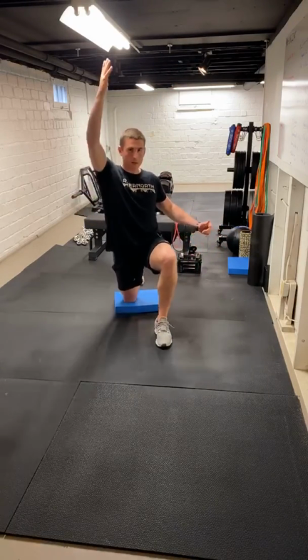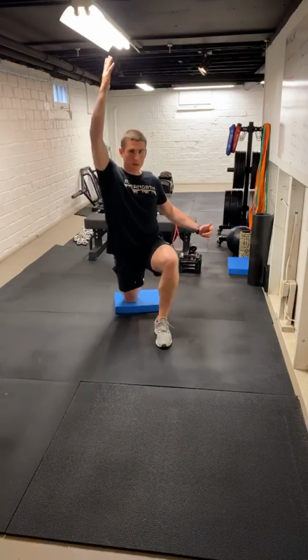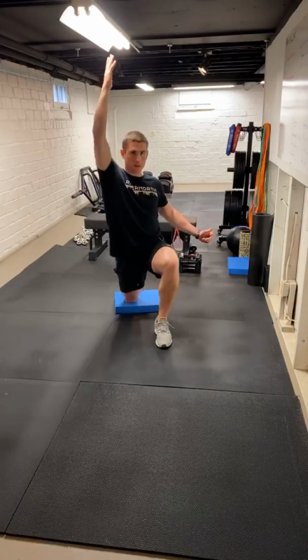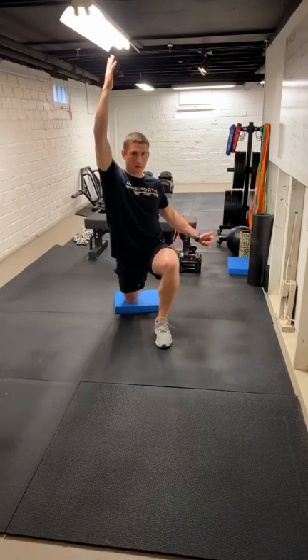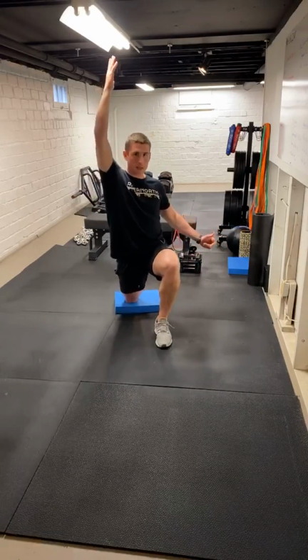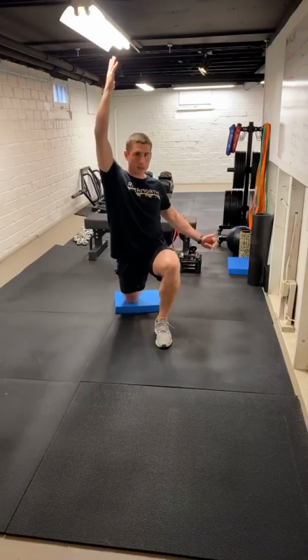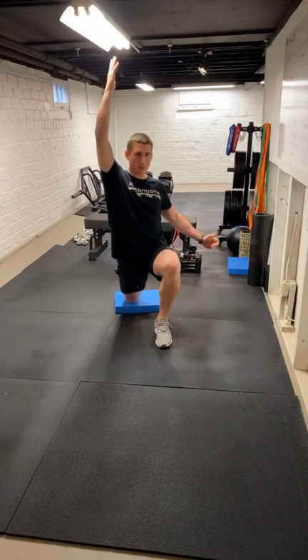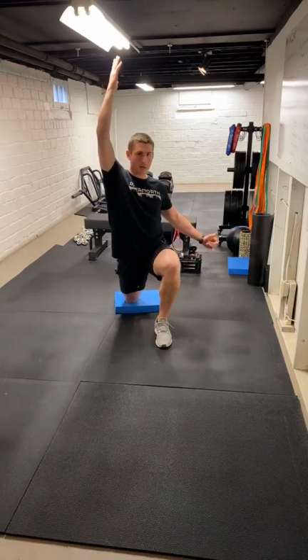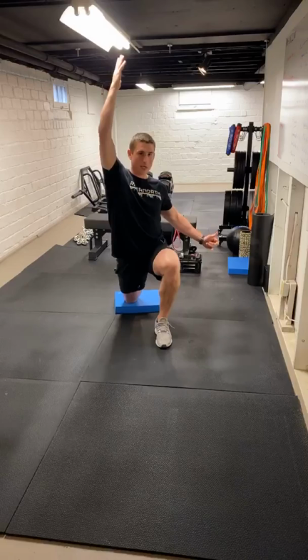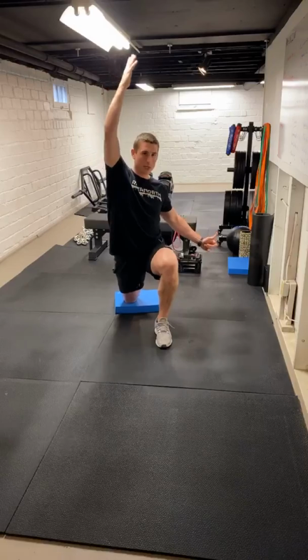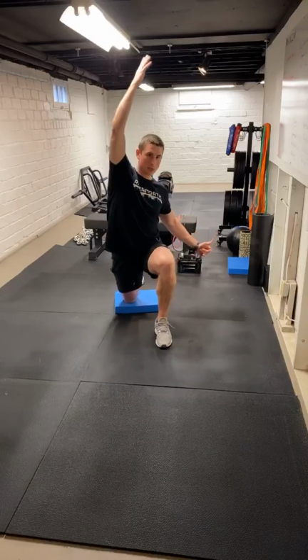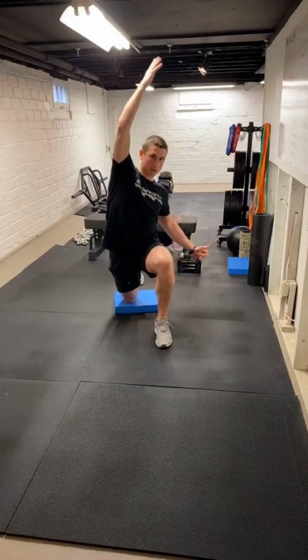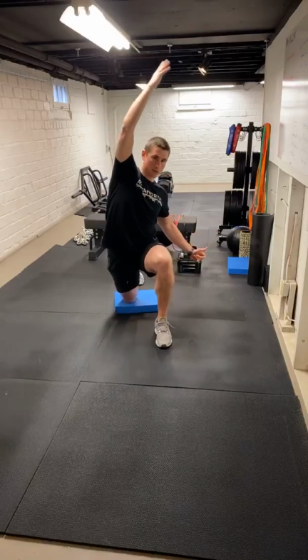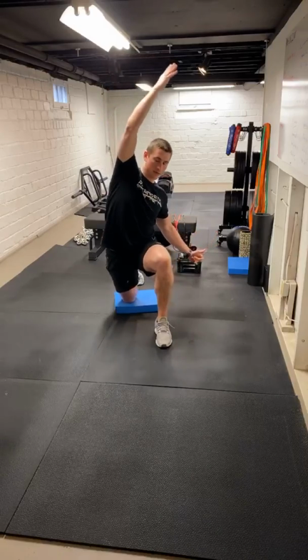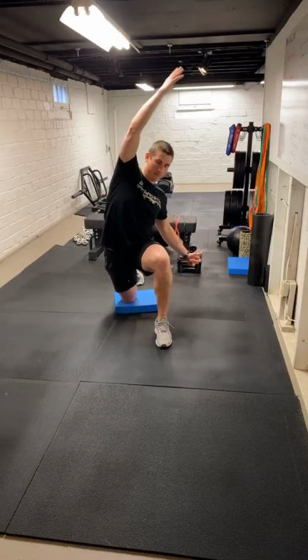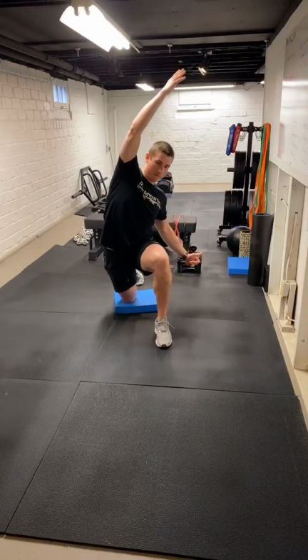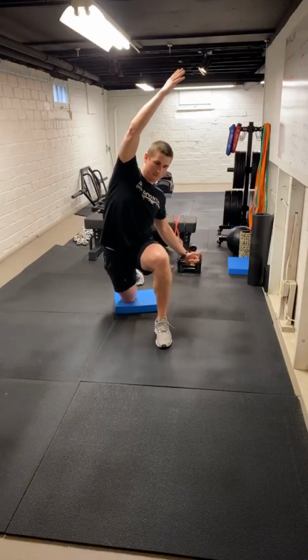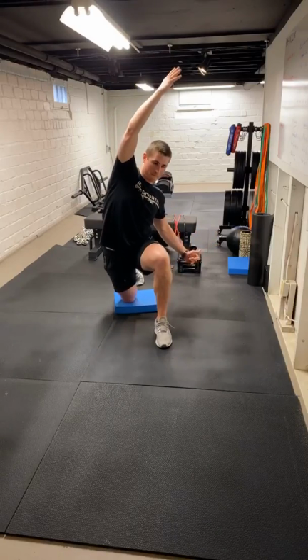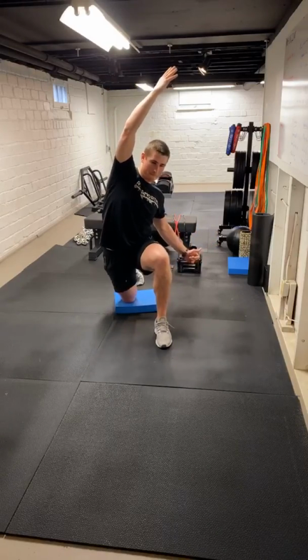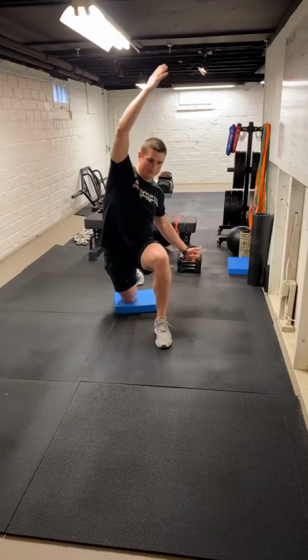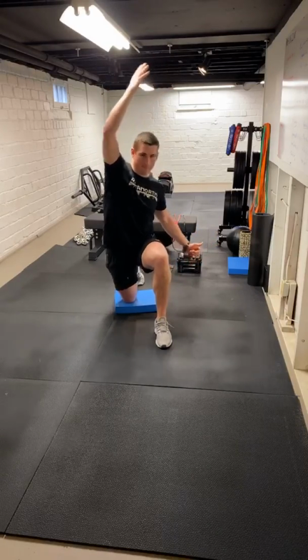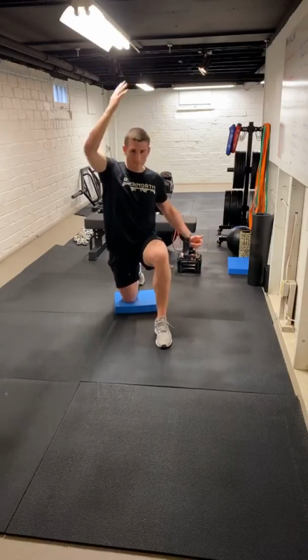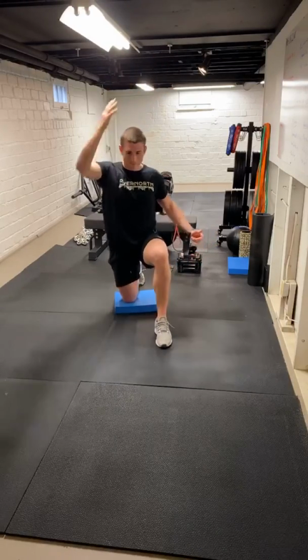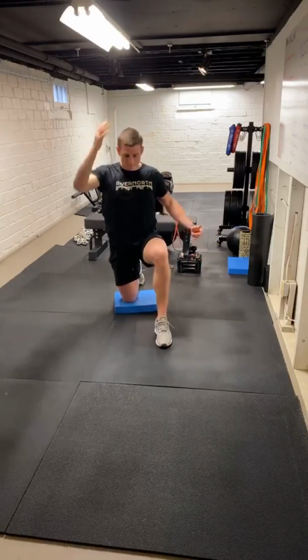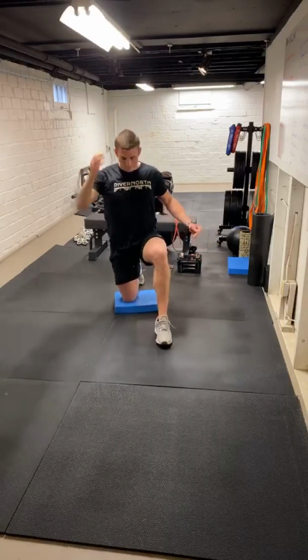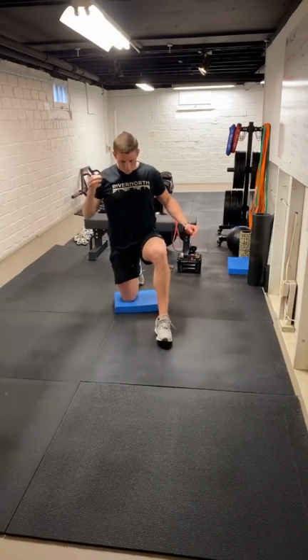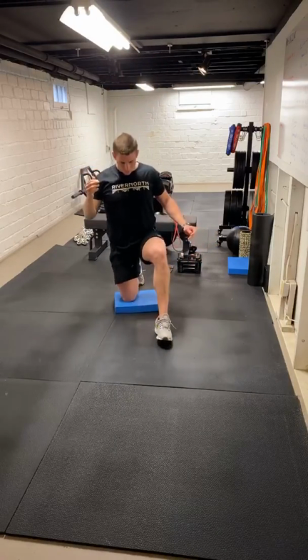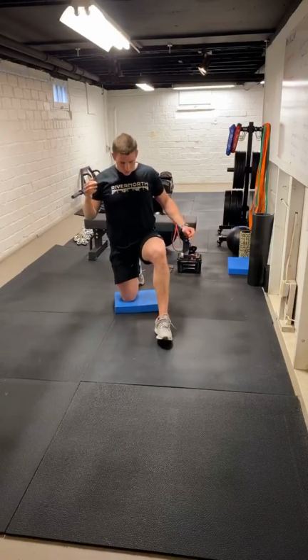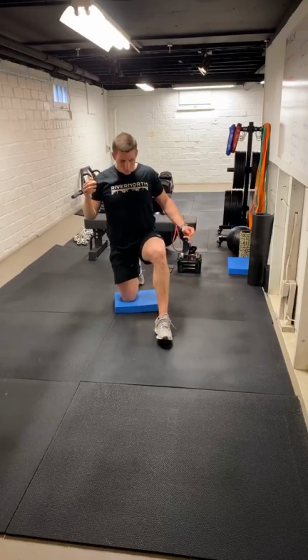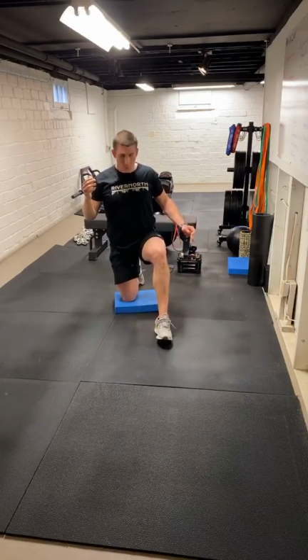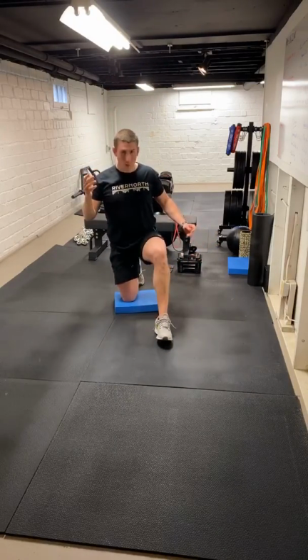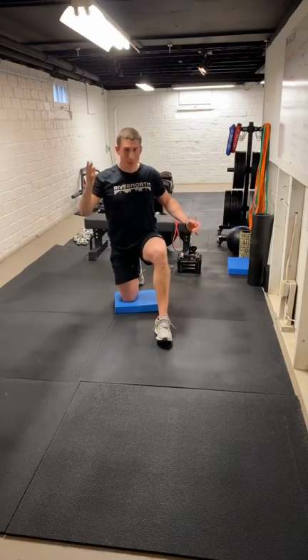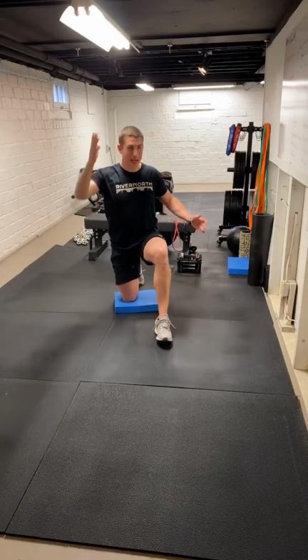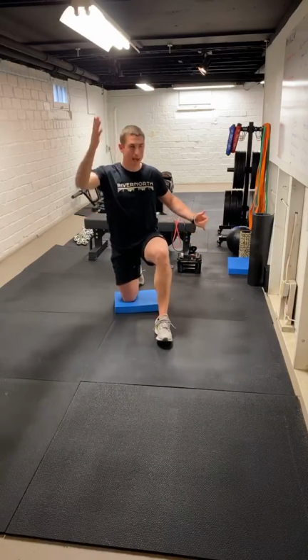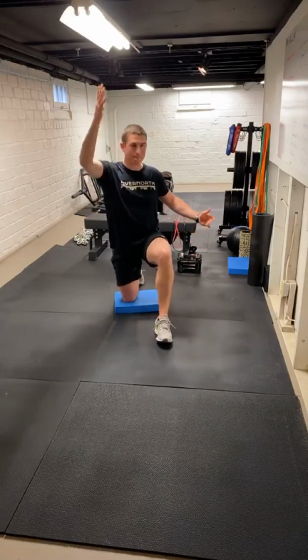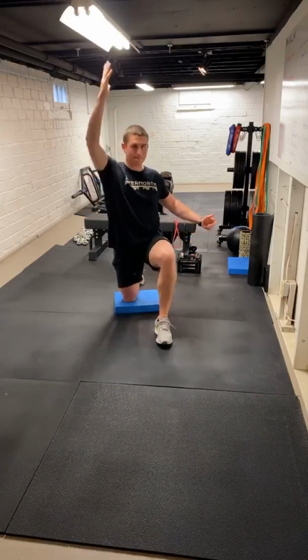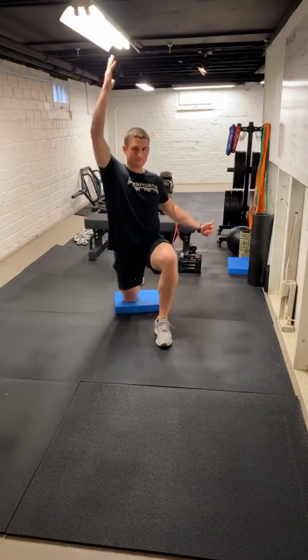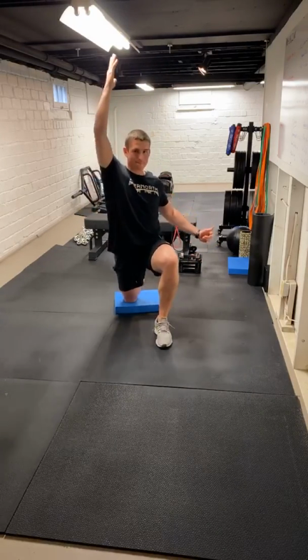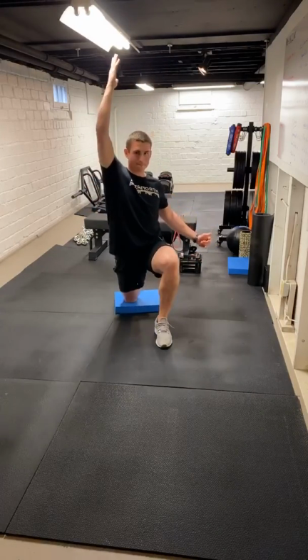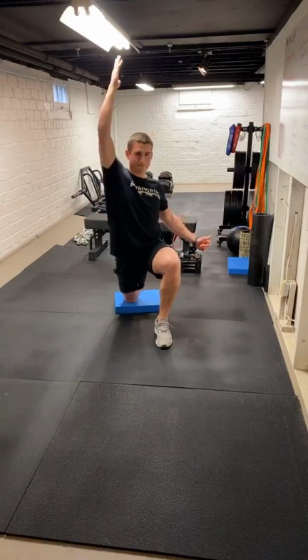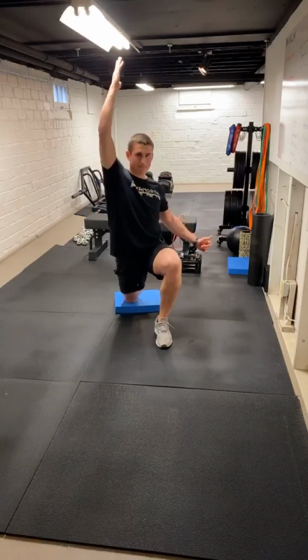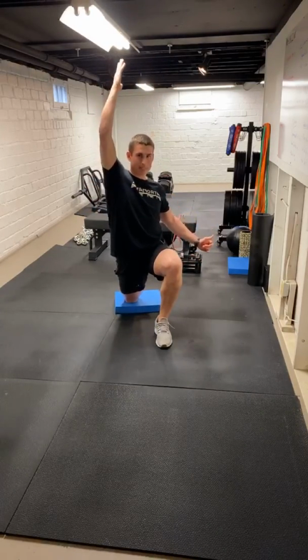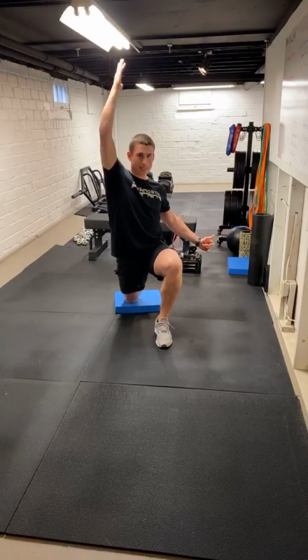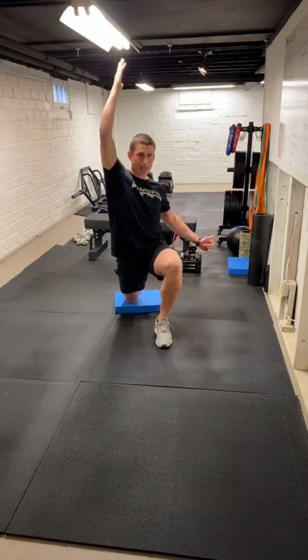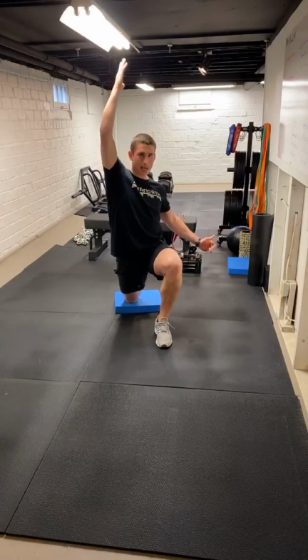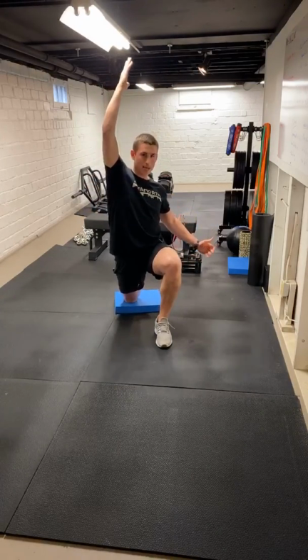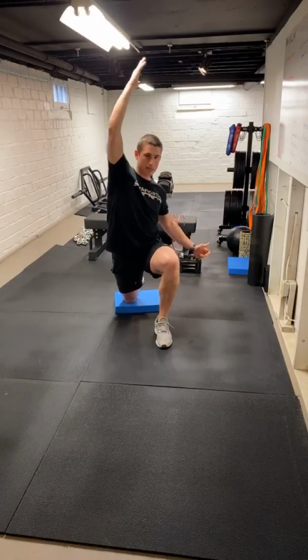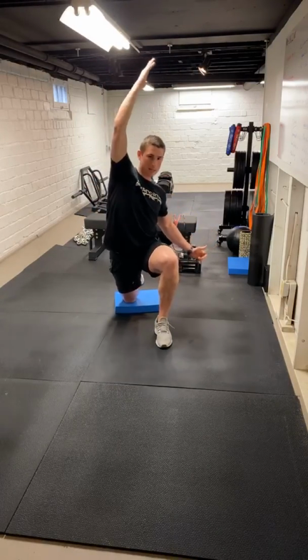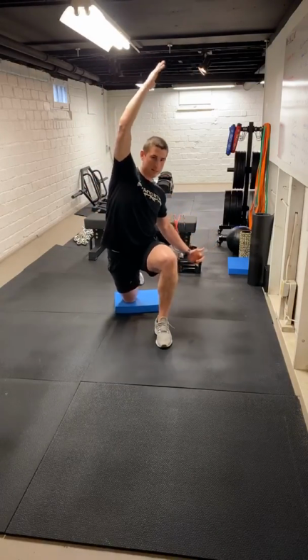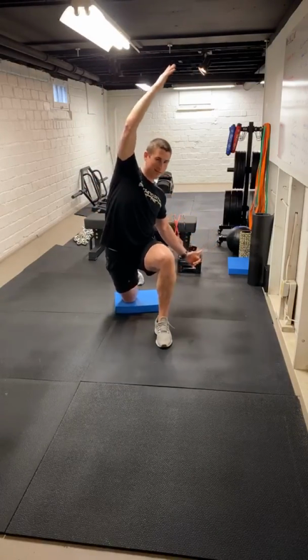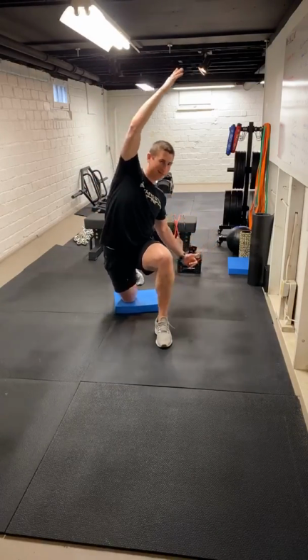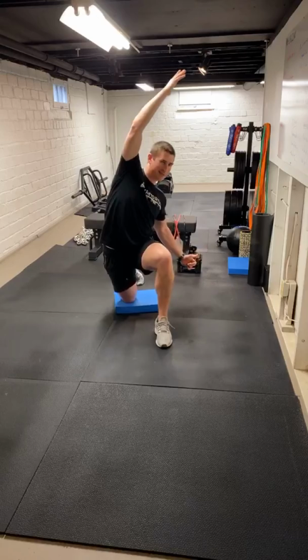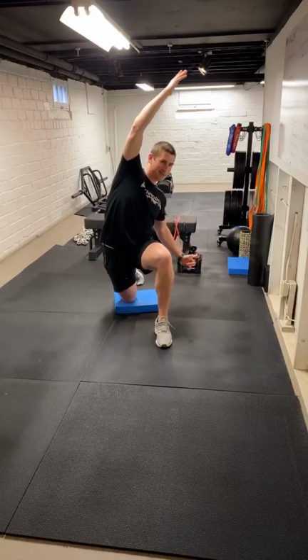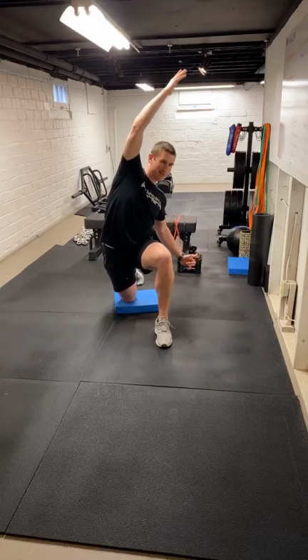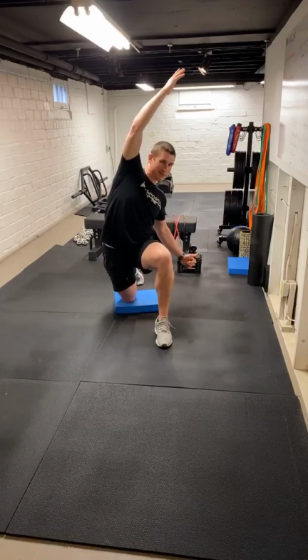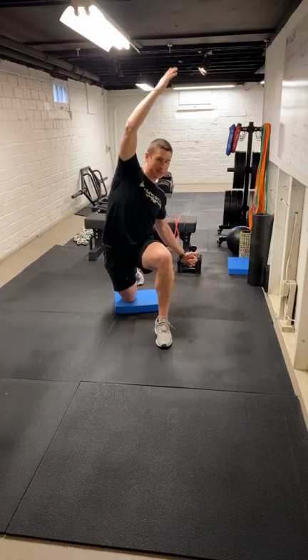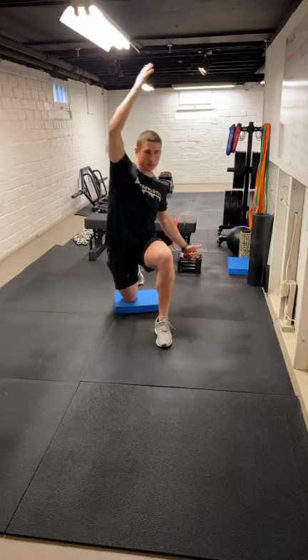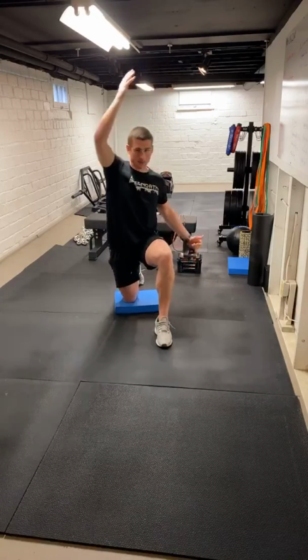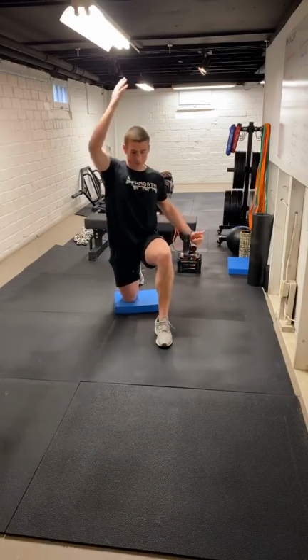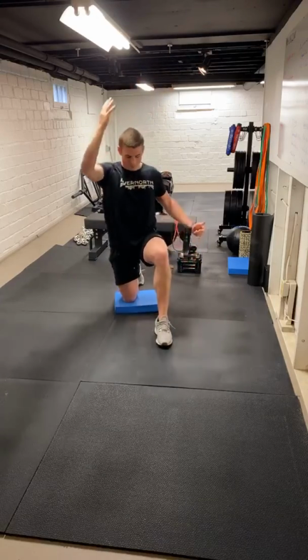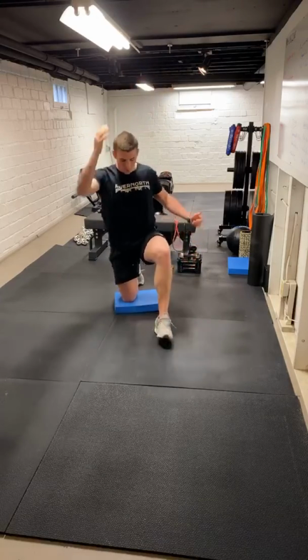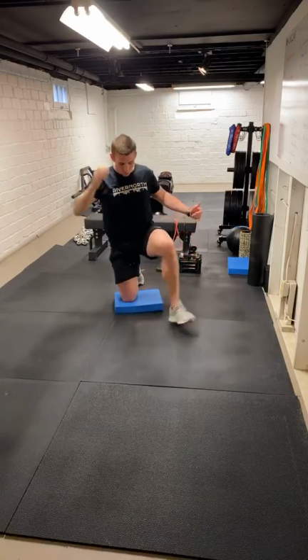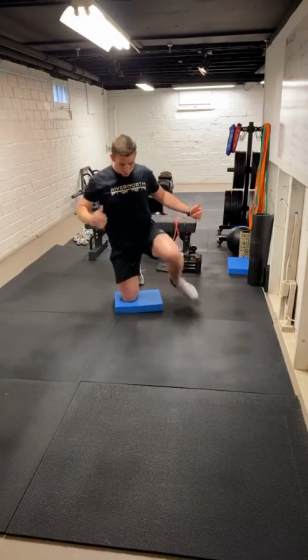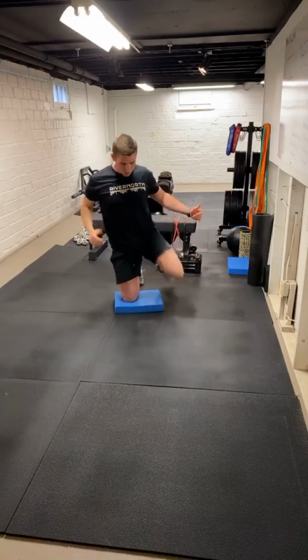Reach. Over one more time. Extend. Good — we'll switch sides.